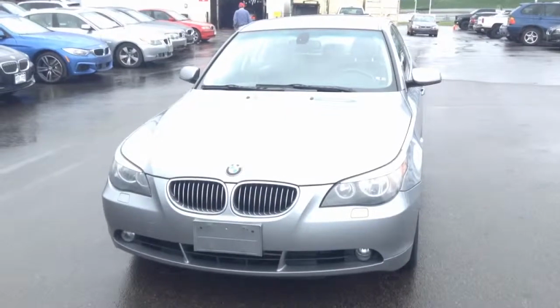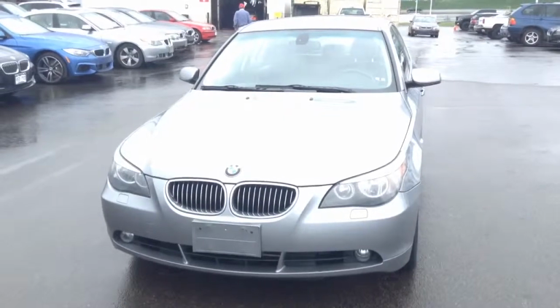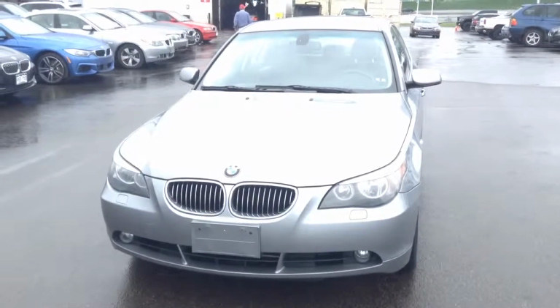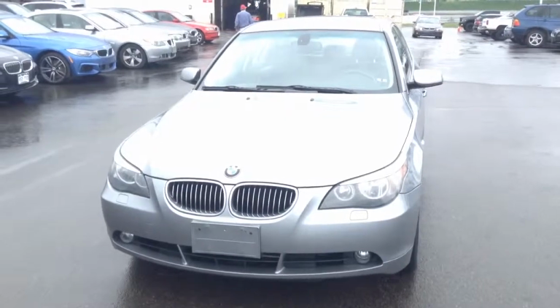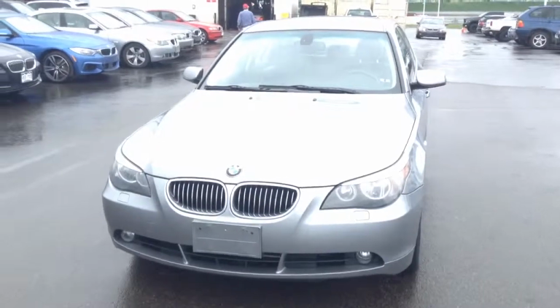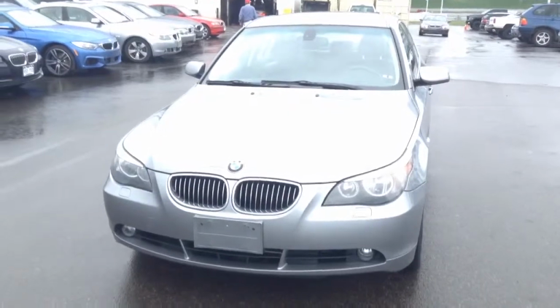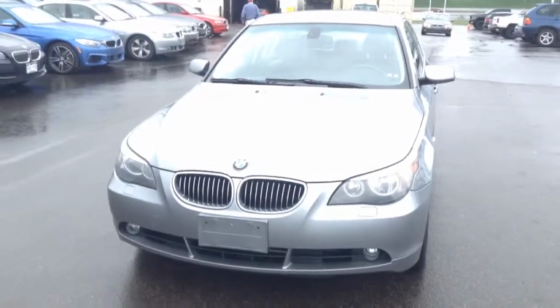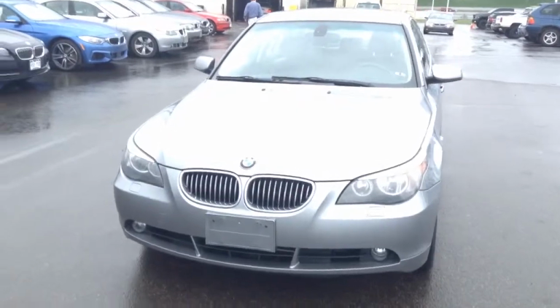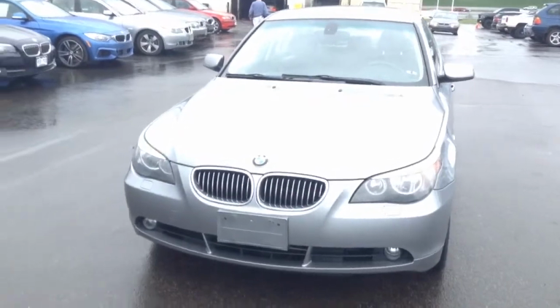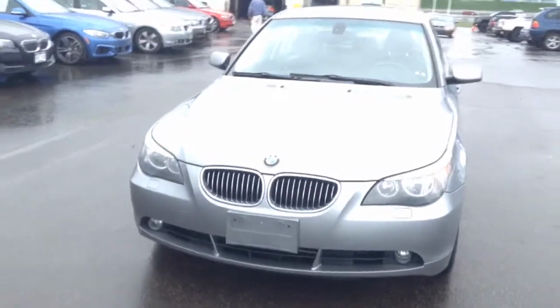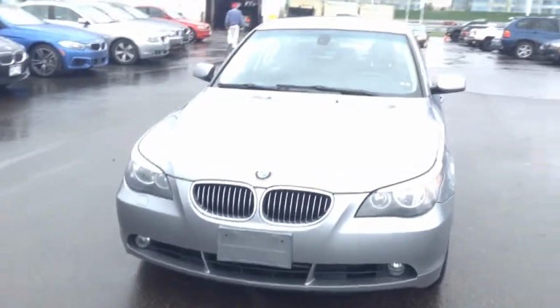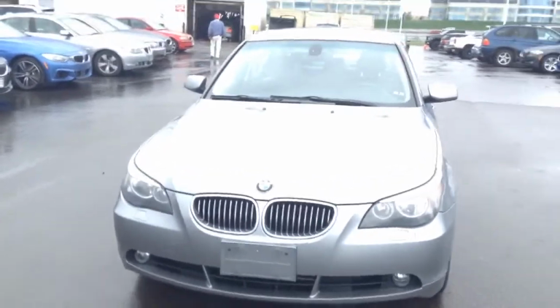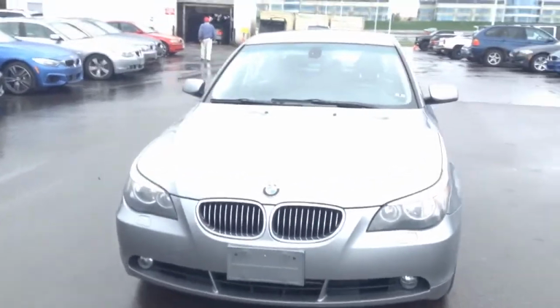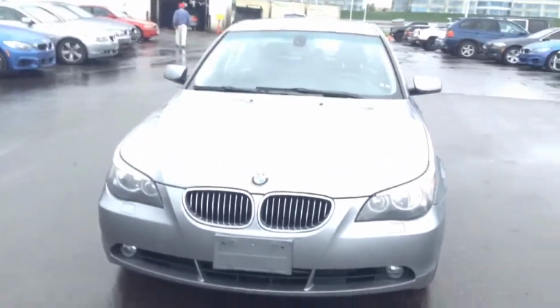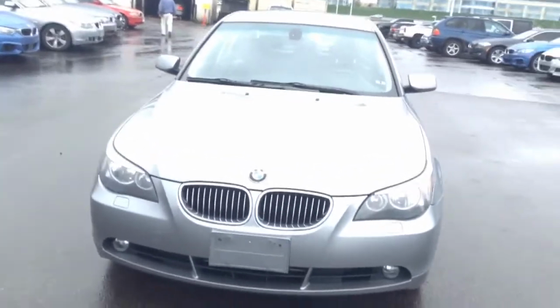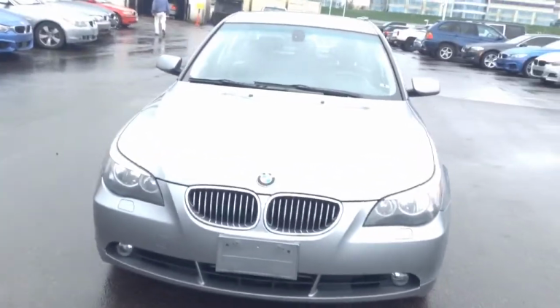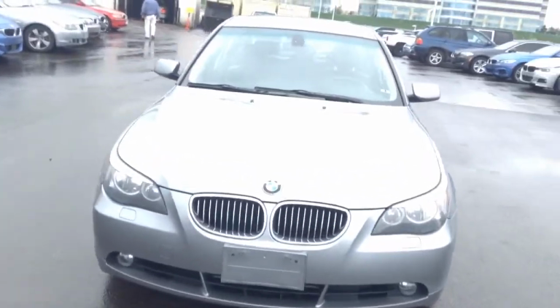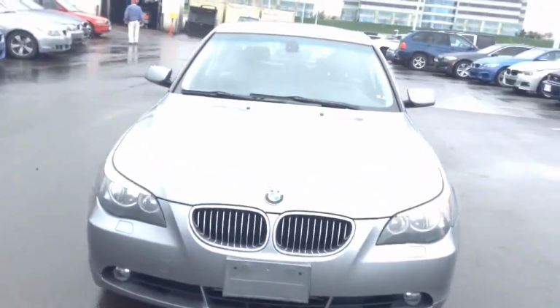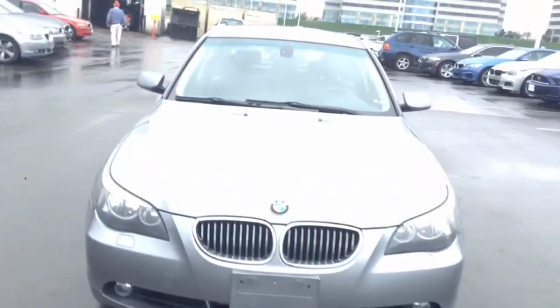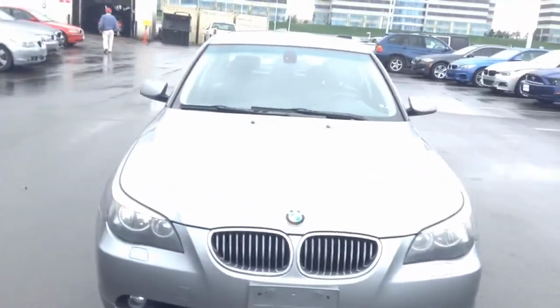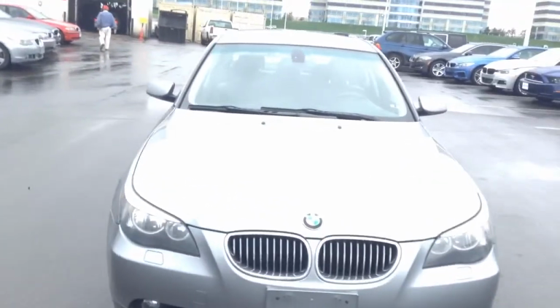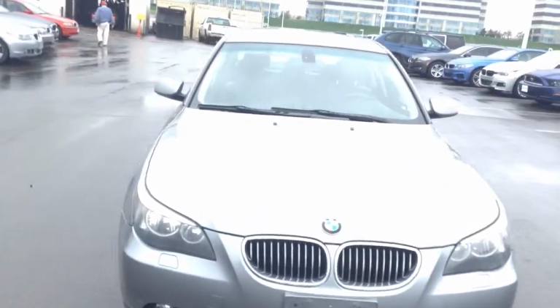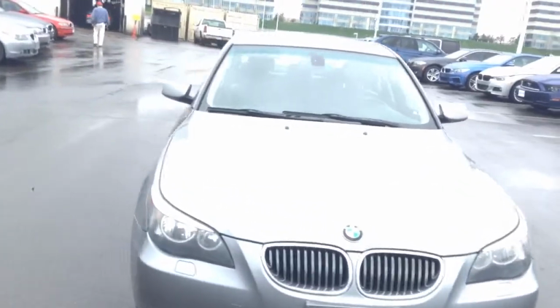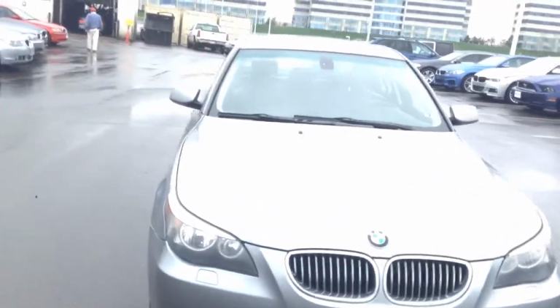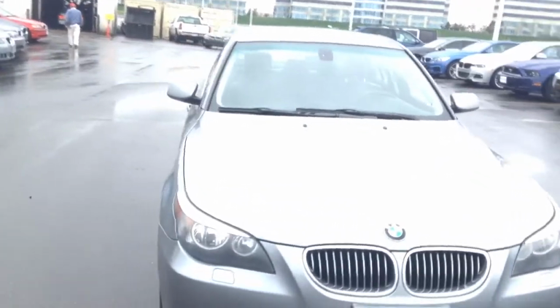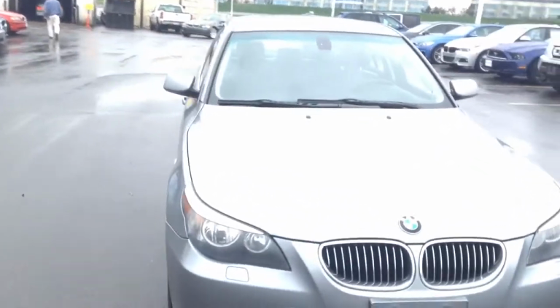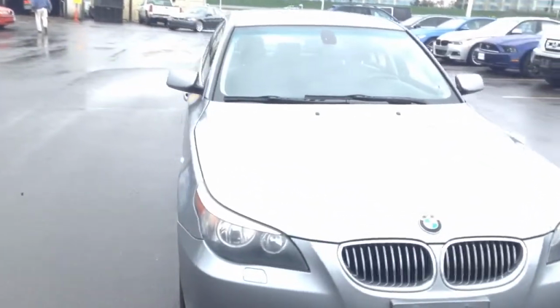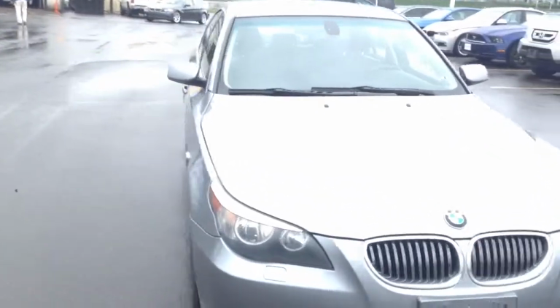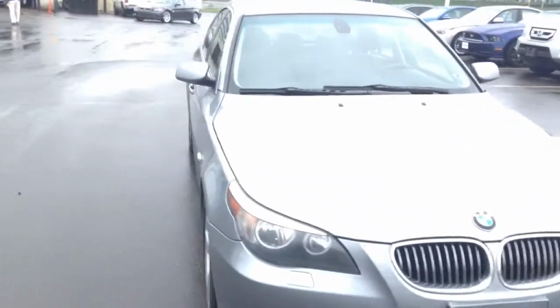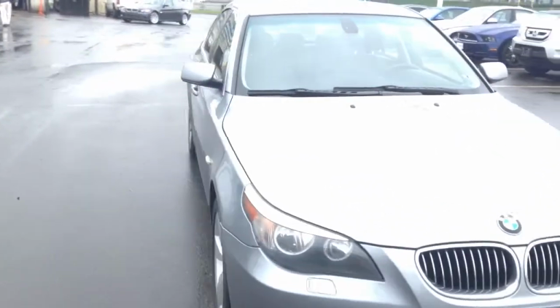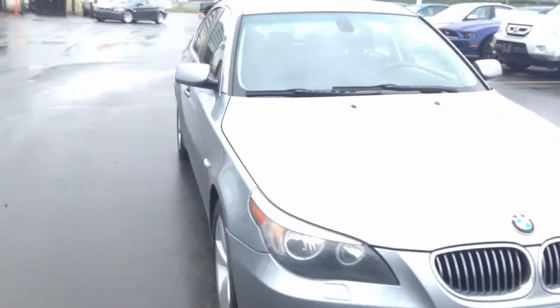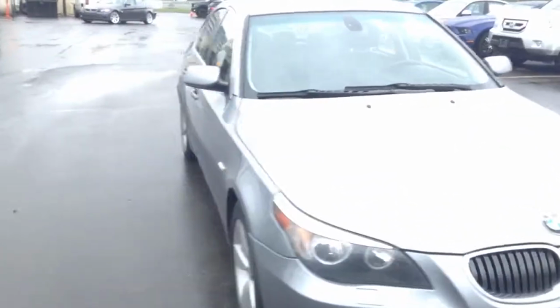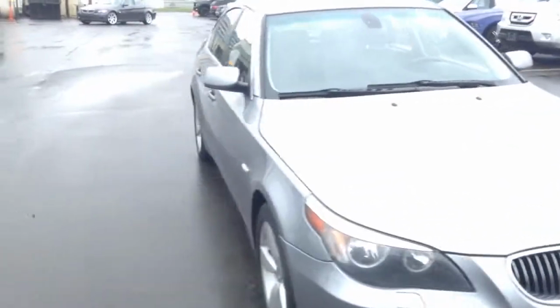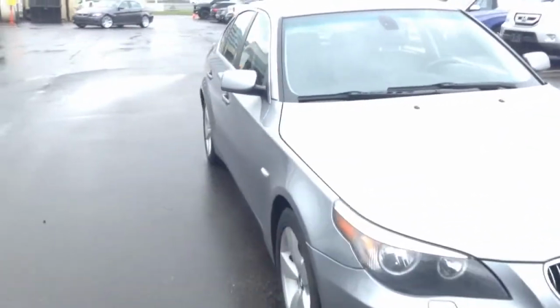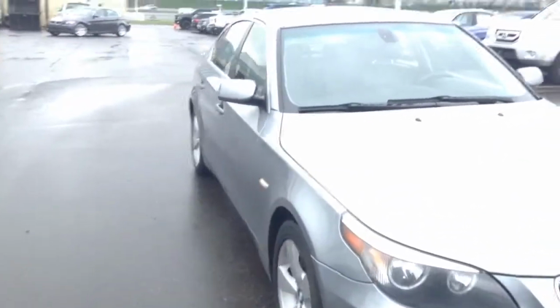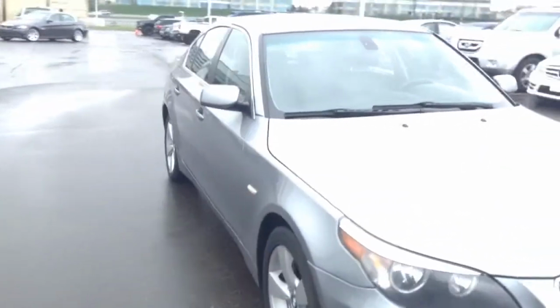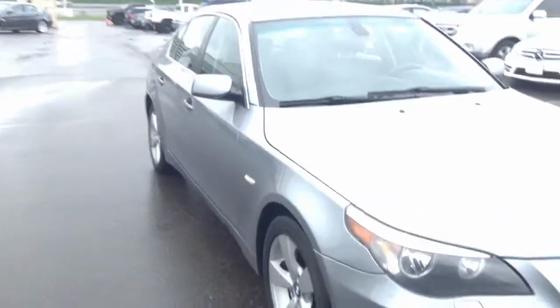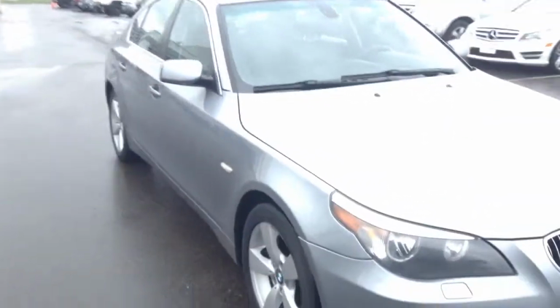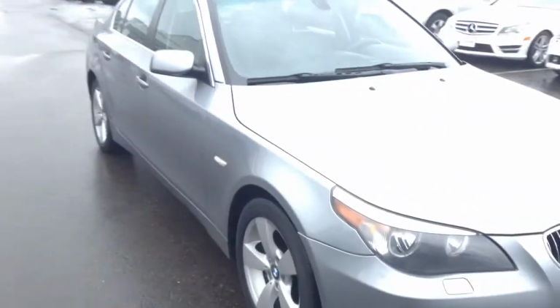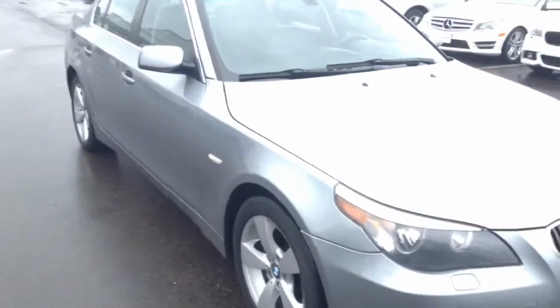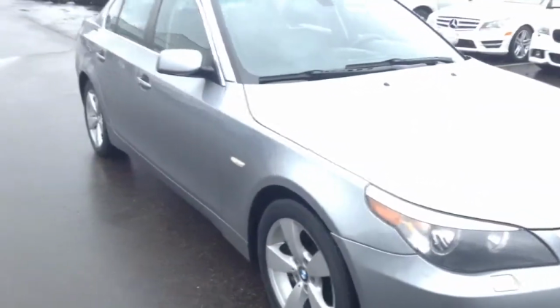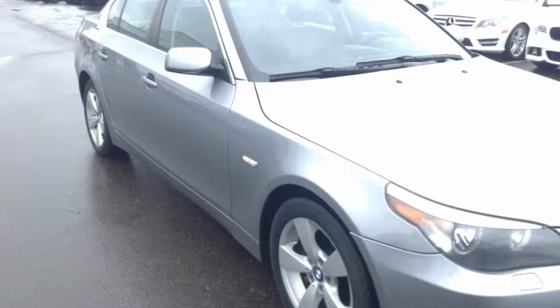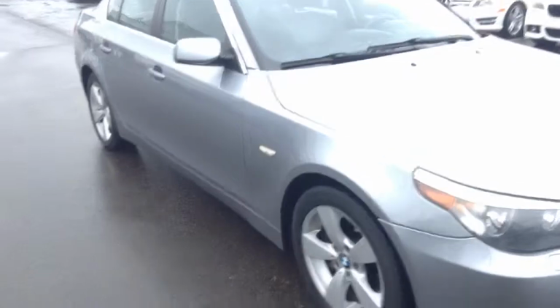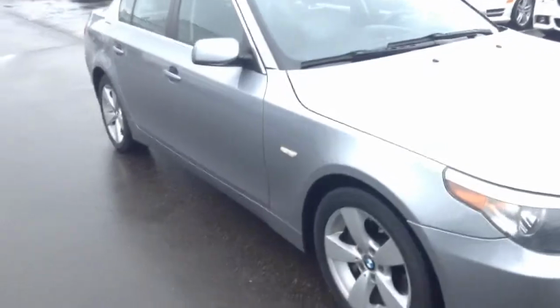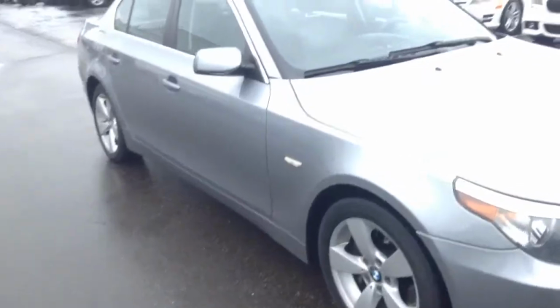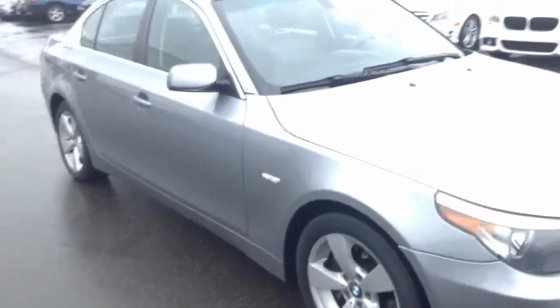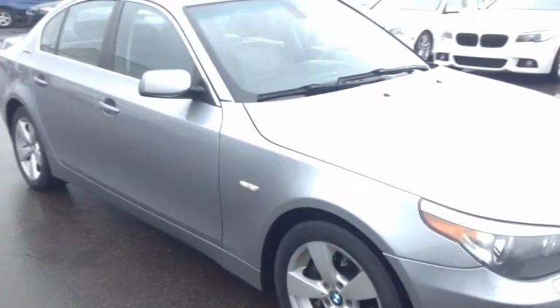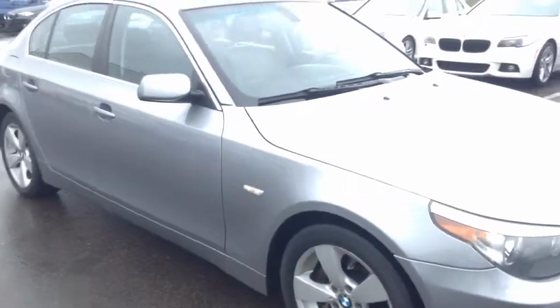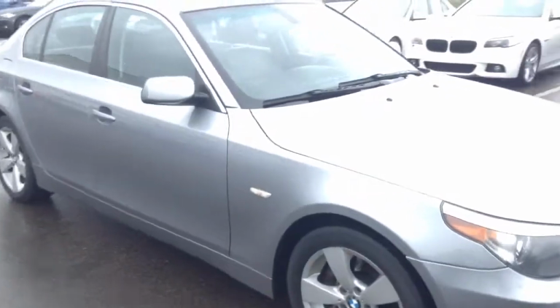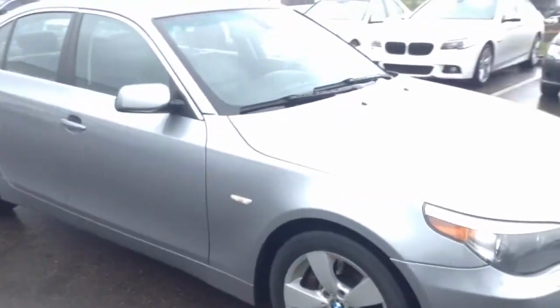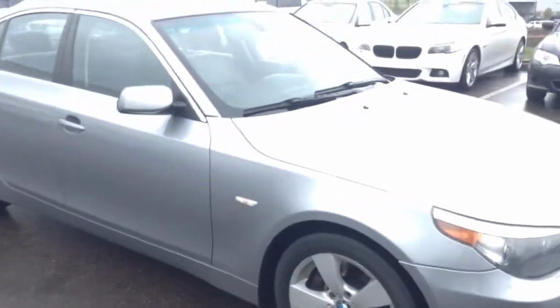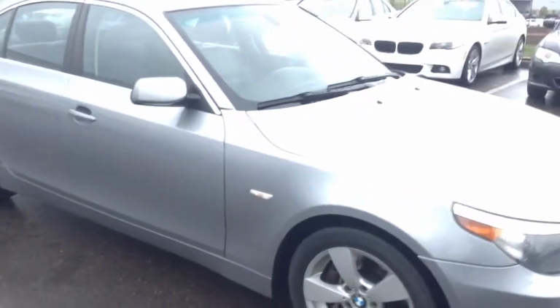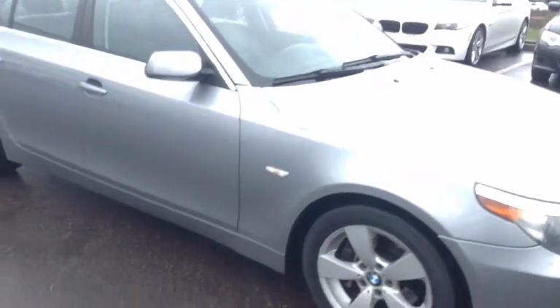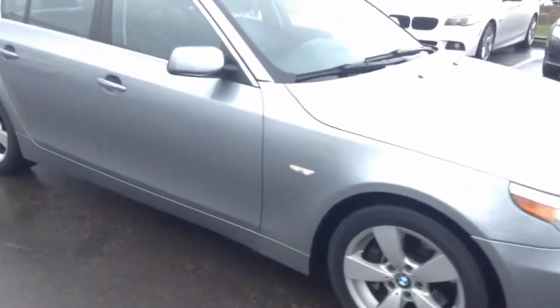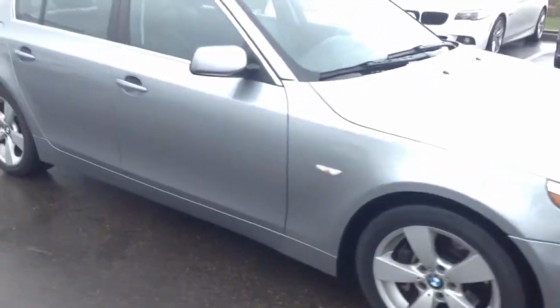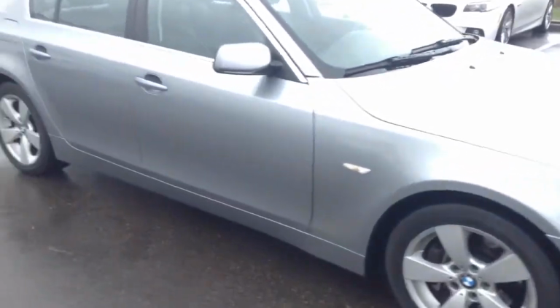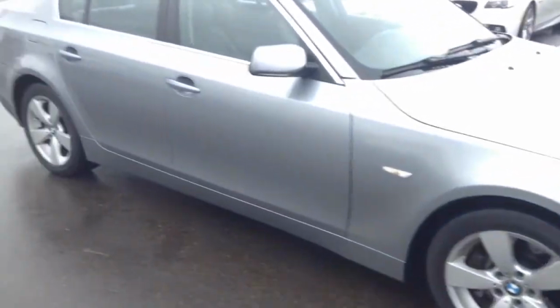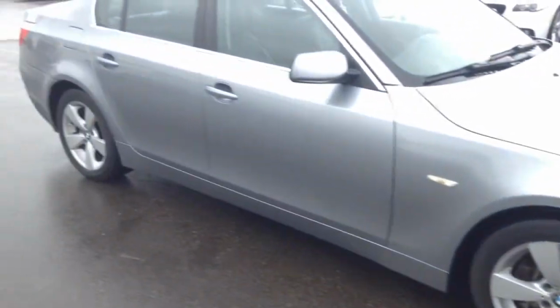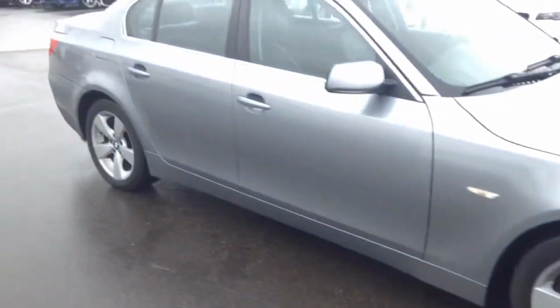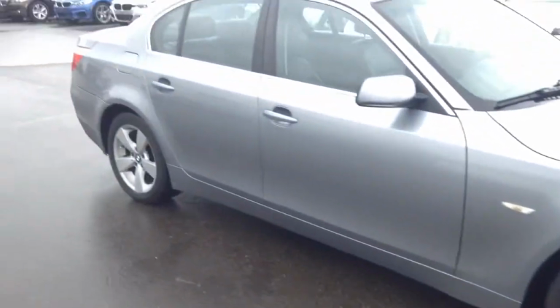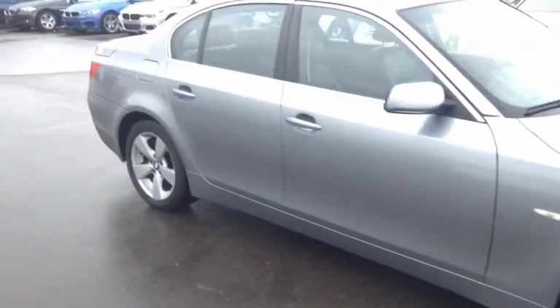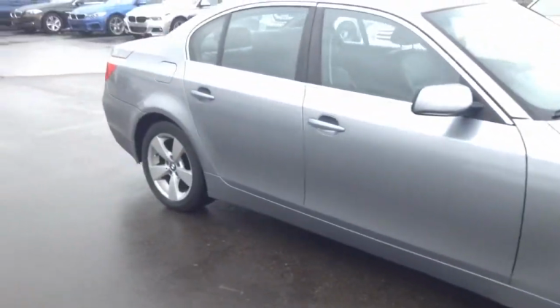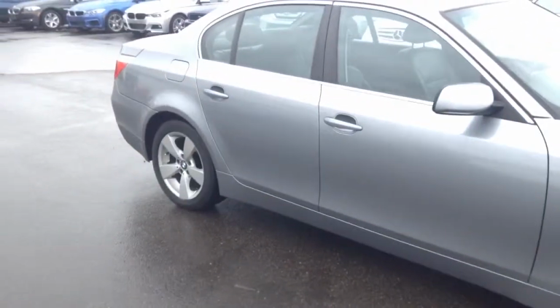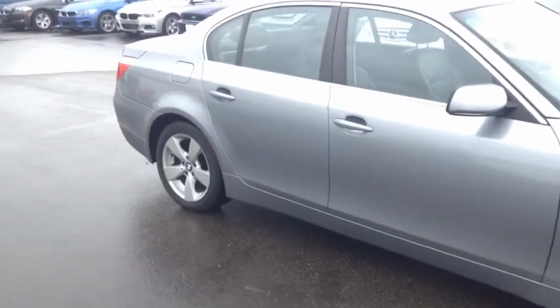Good afternoon Patel. This is Justin over at Shant BMW, Highlands Ranch, Colorado. I wanted to send you a video of this 525 you inquired on.